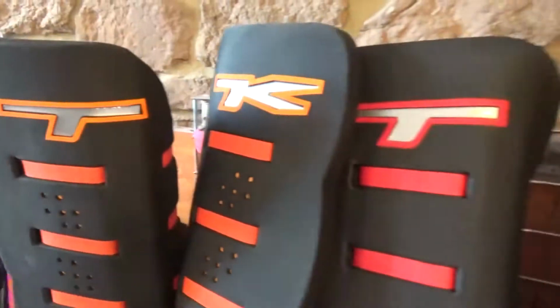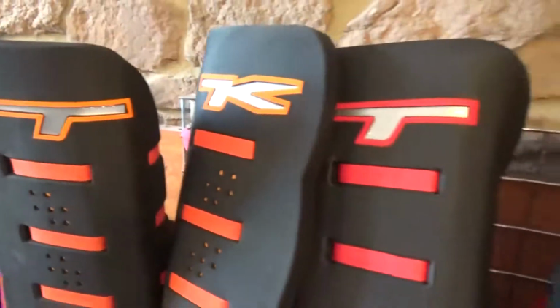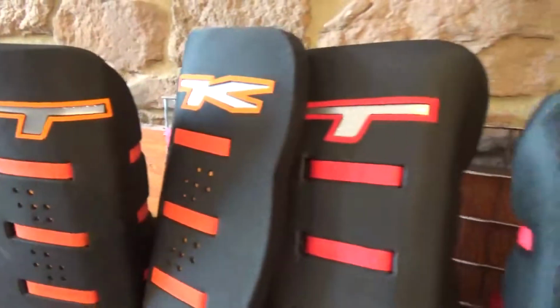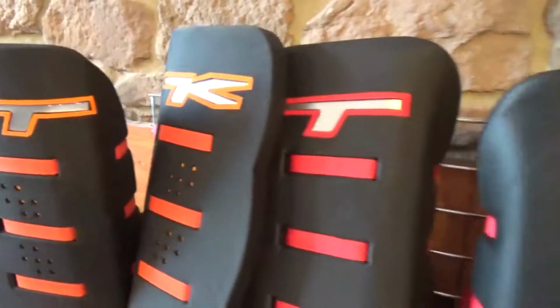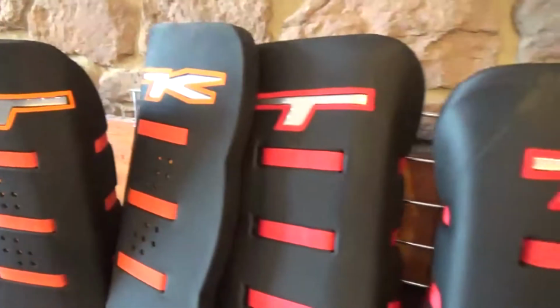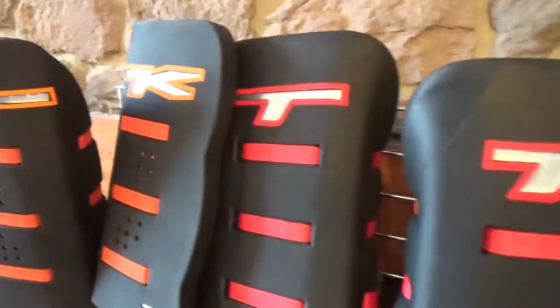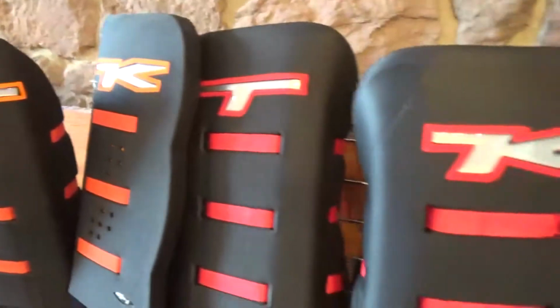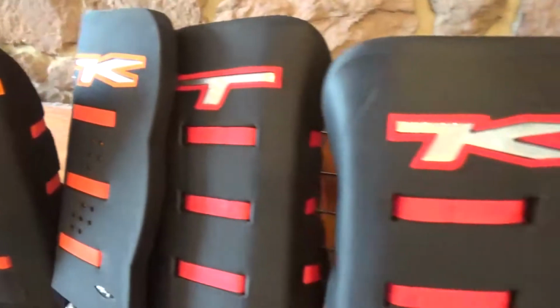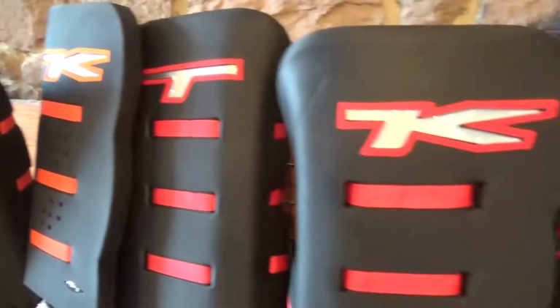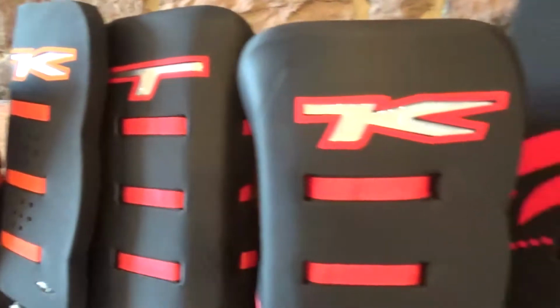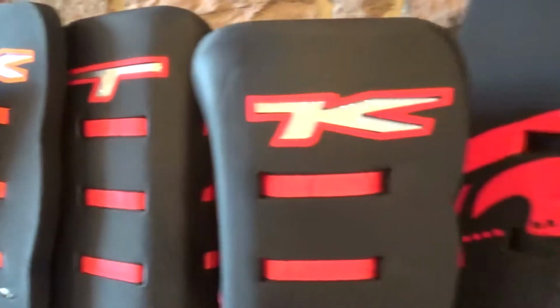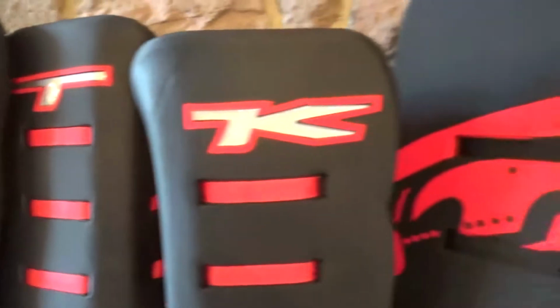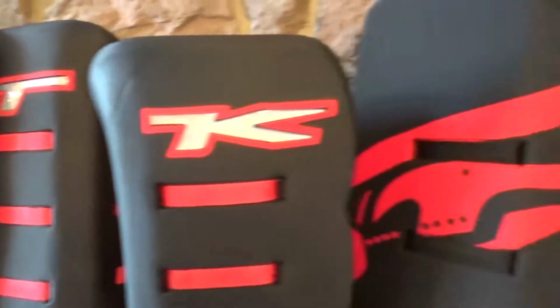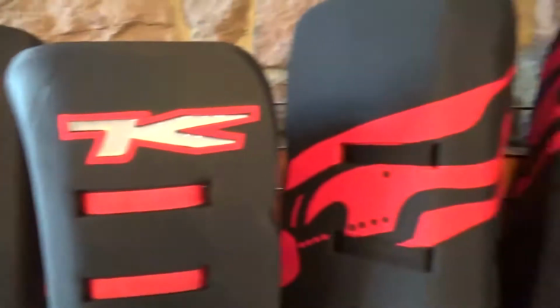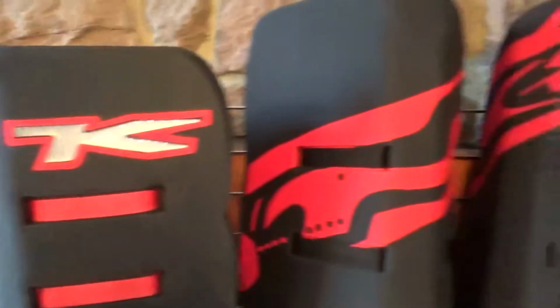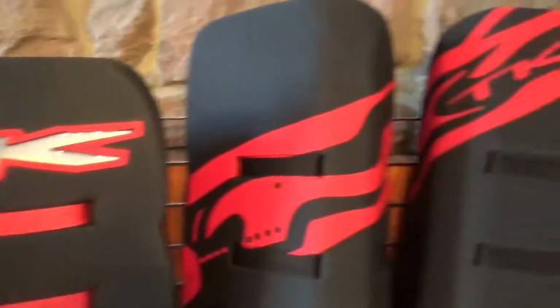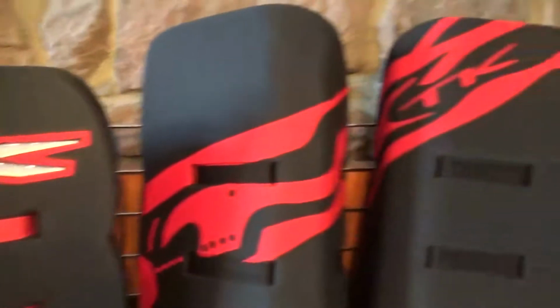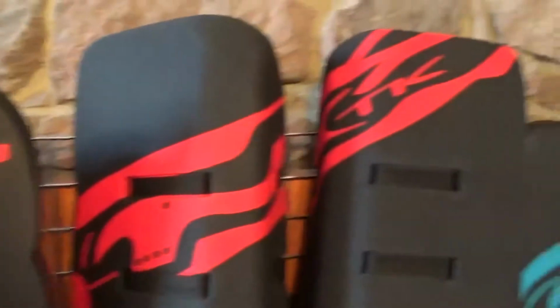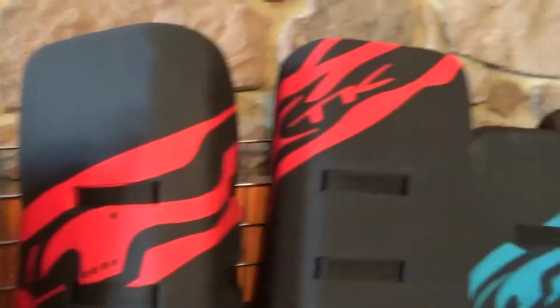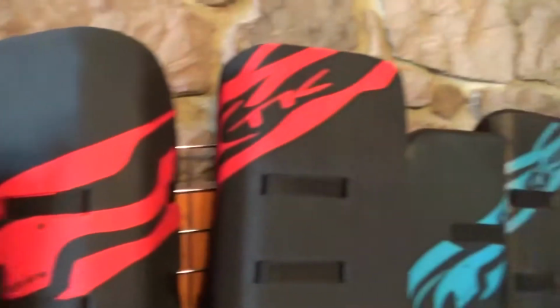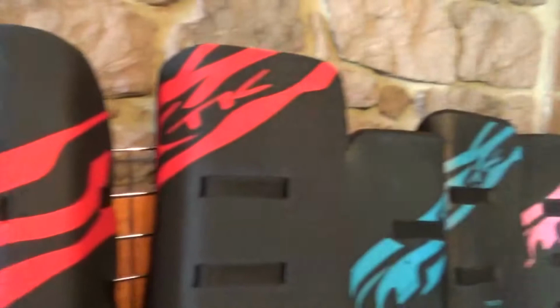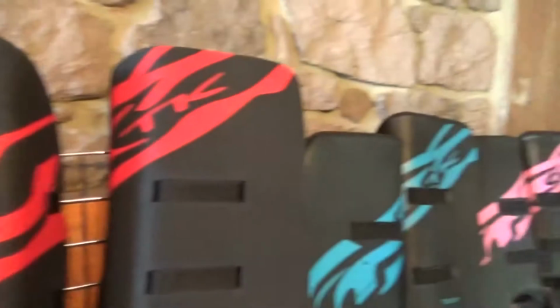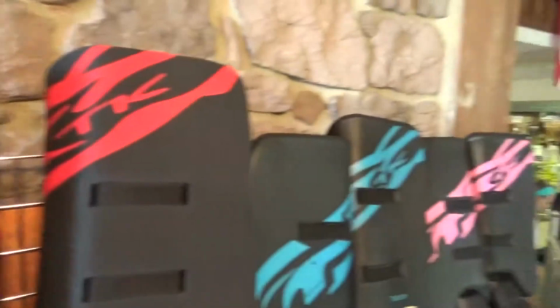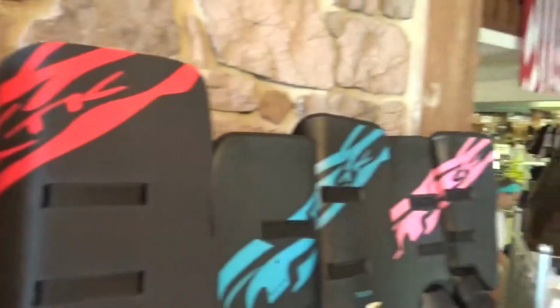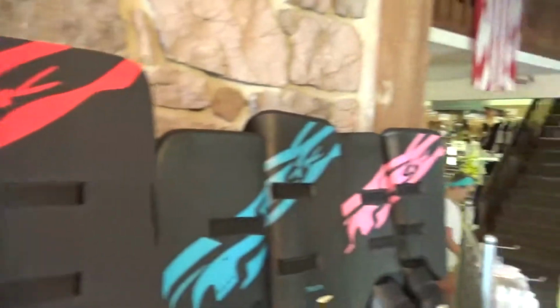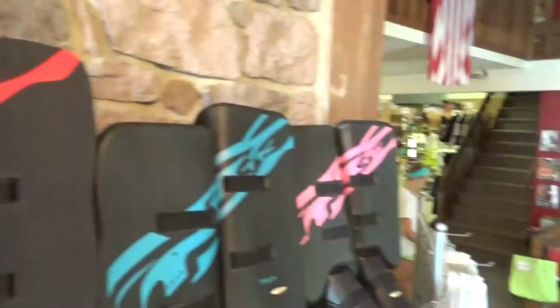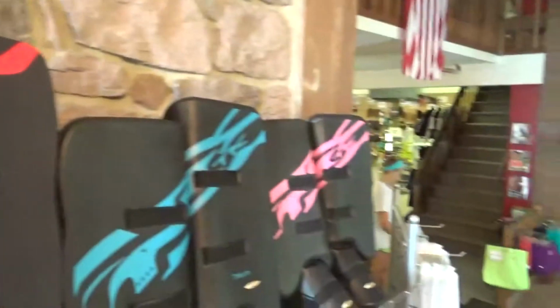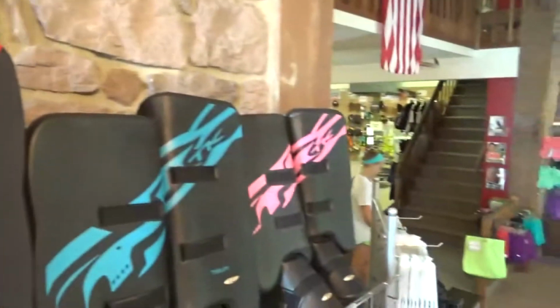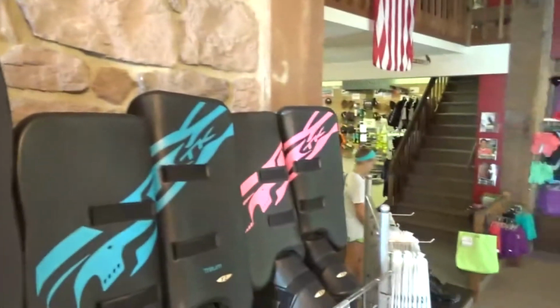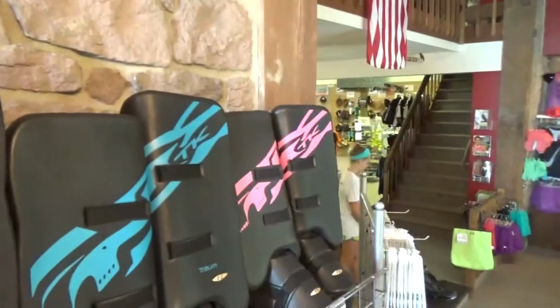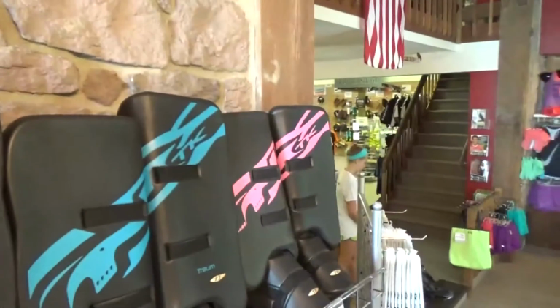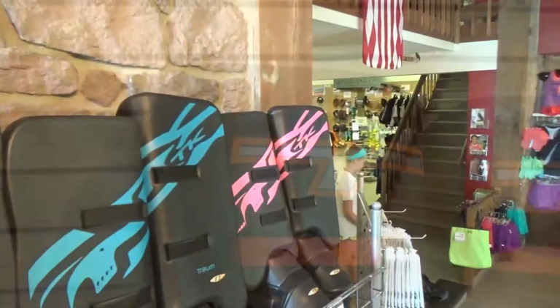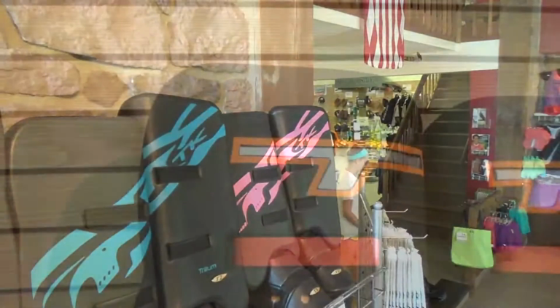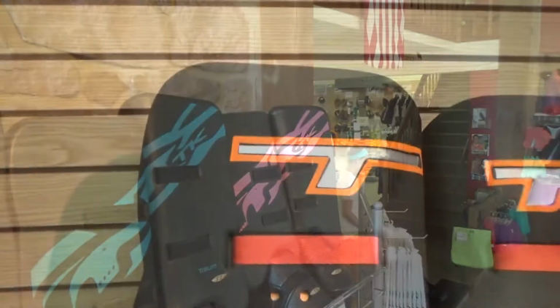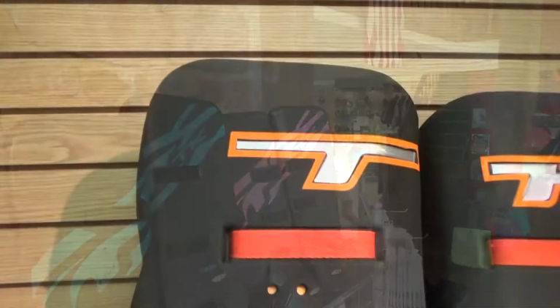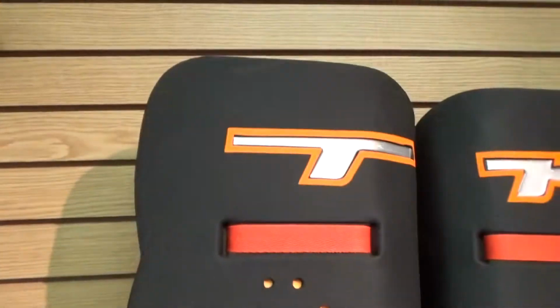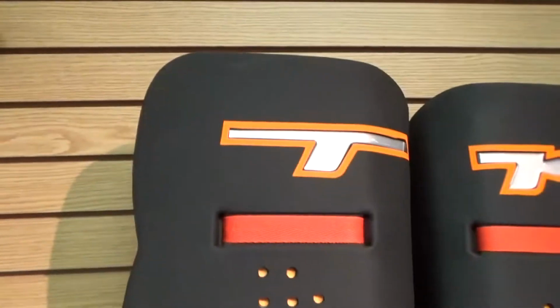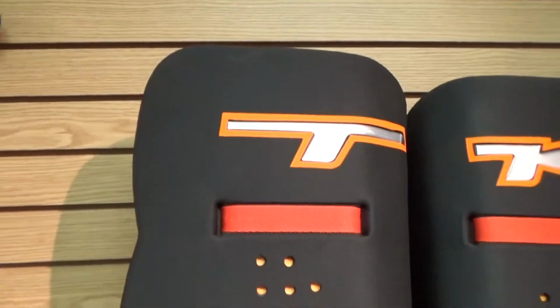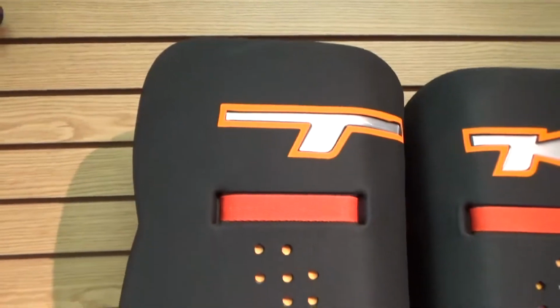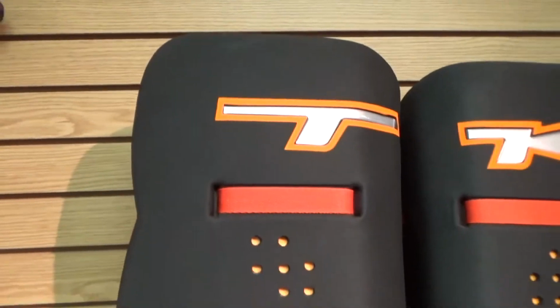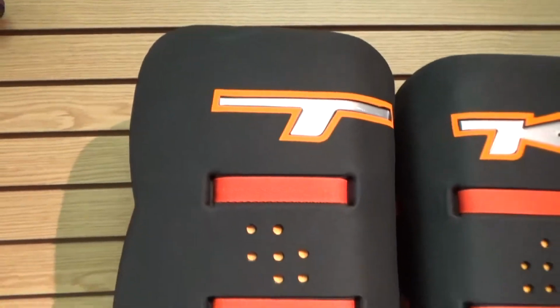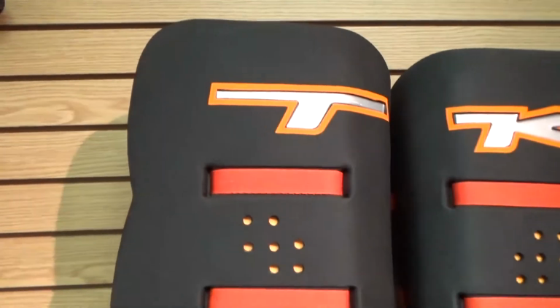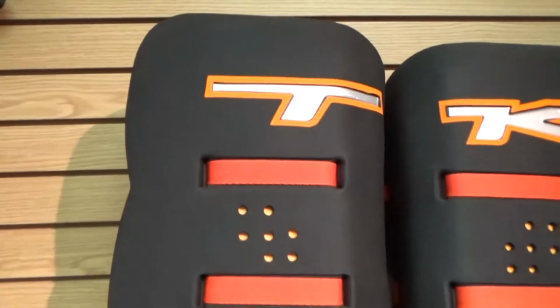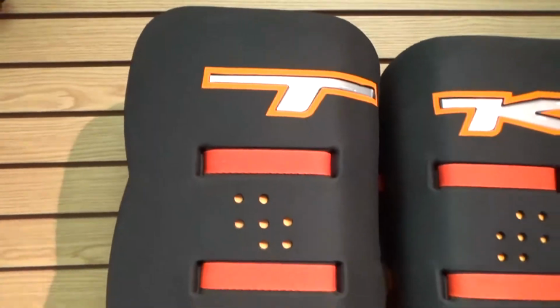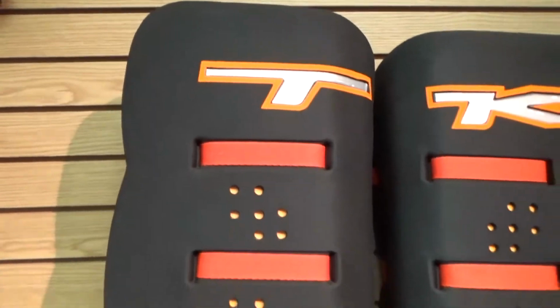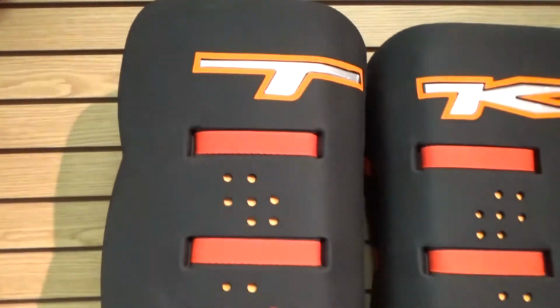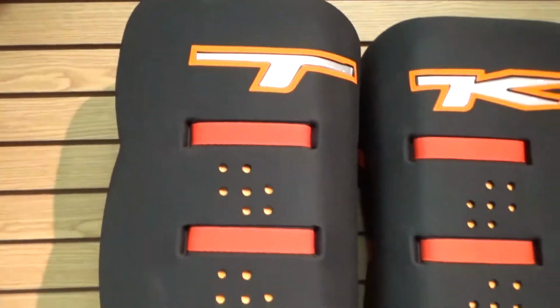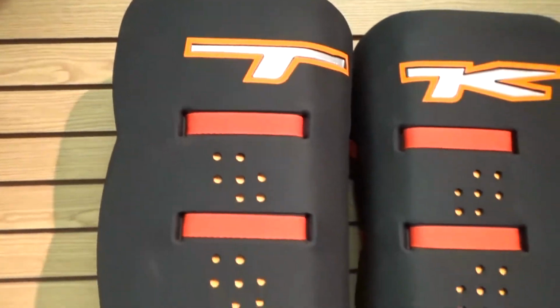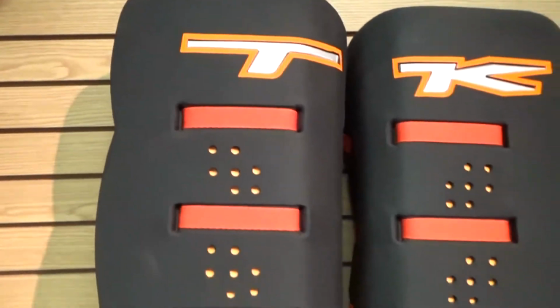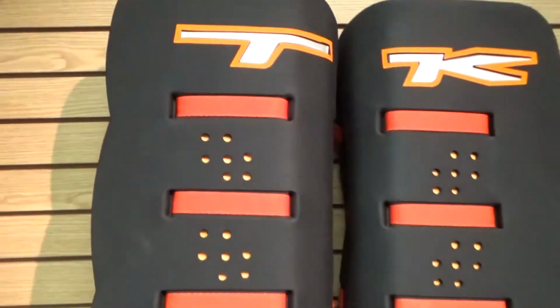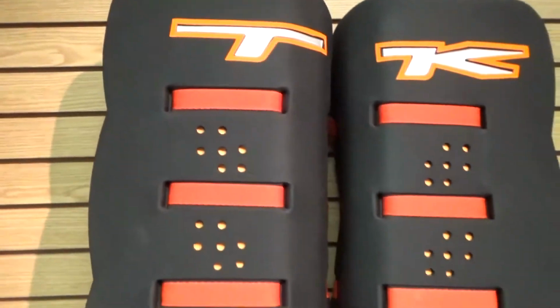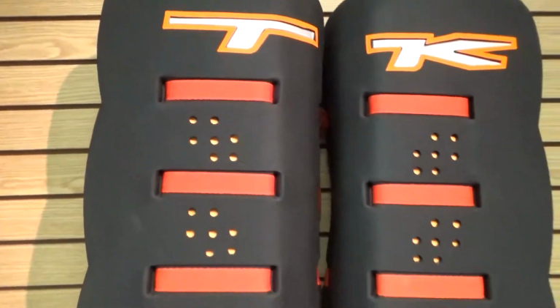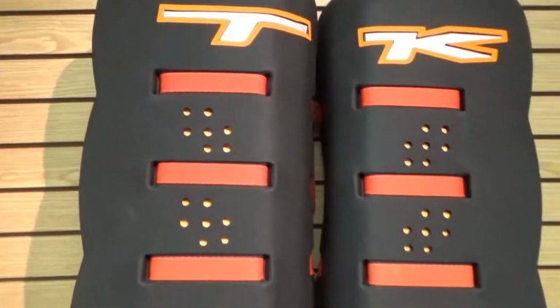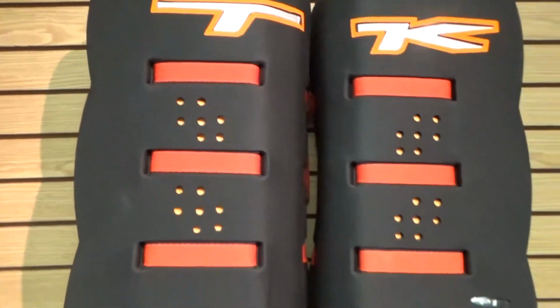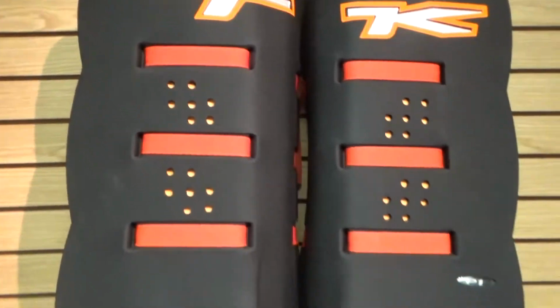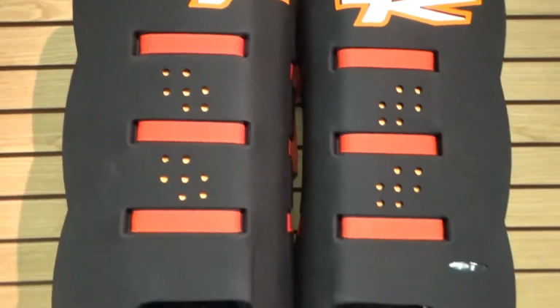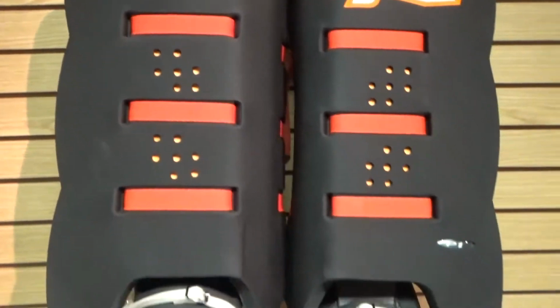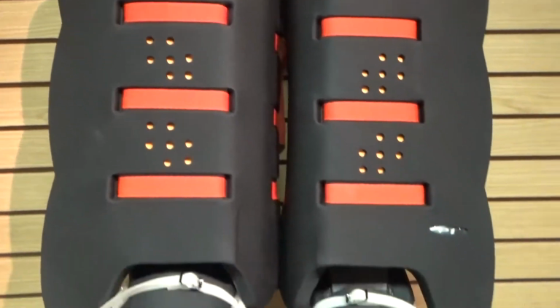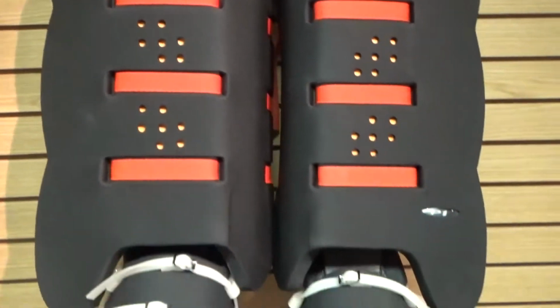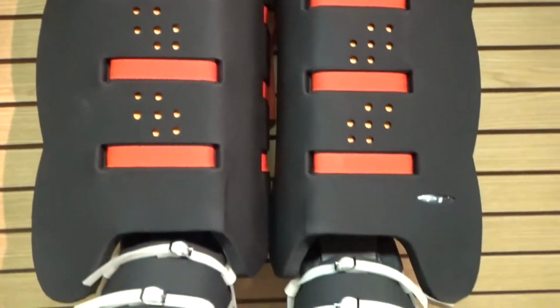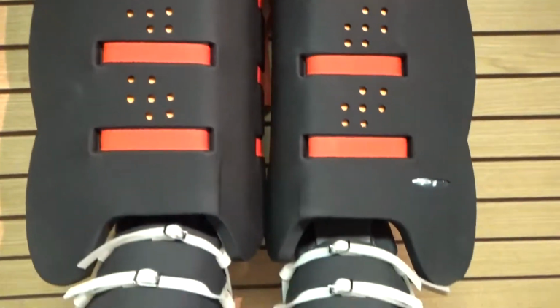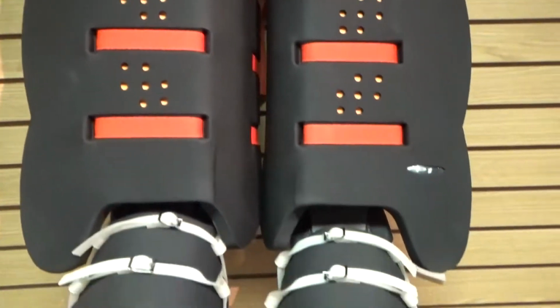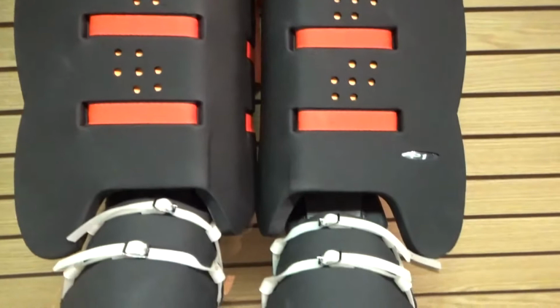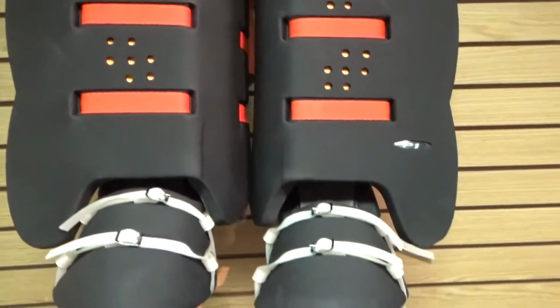TK rounds out their new 2014 line of equipment with state-of-the-art goalie gear, the Platinum and Synergy series.